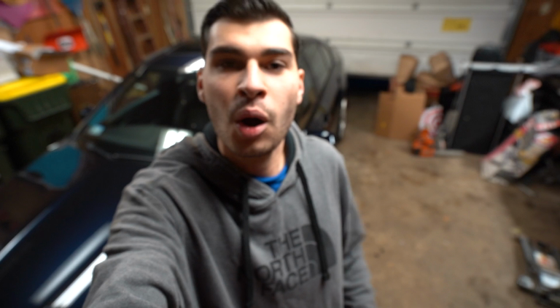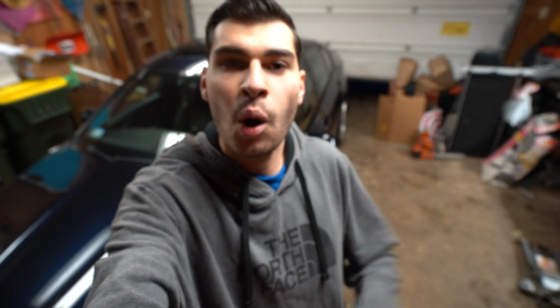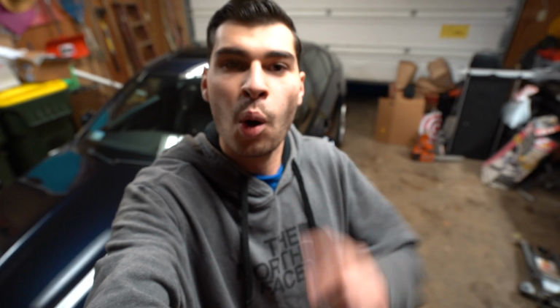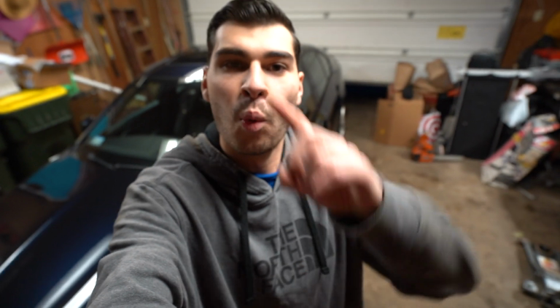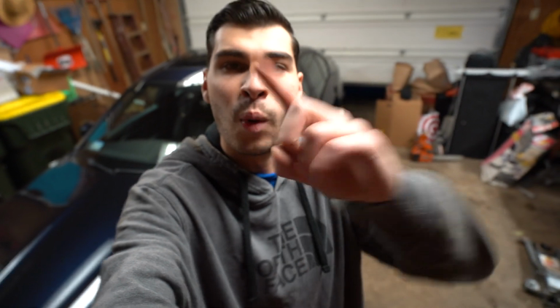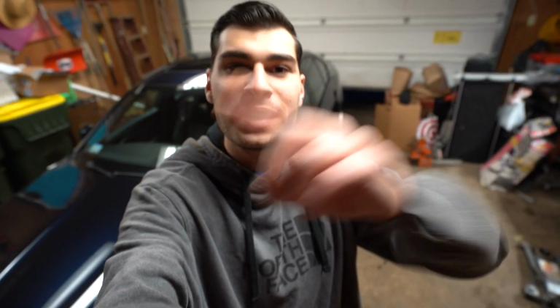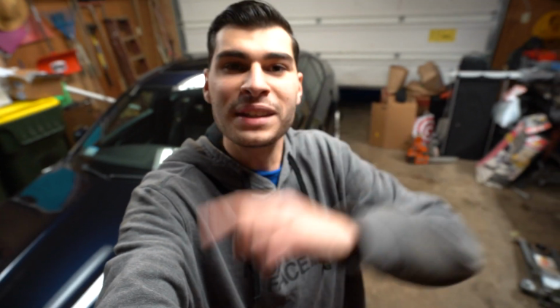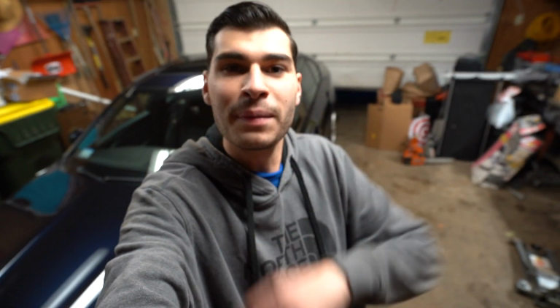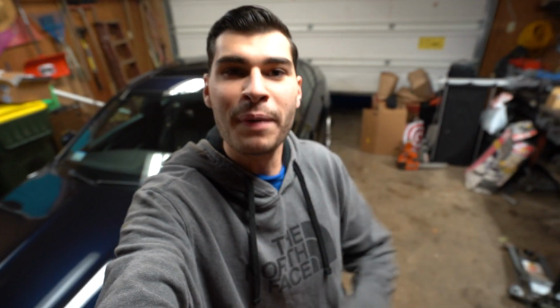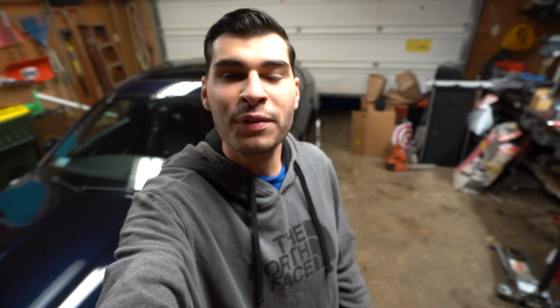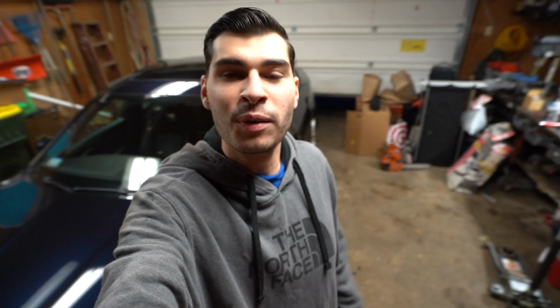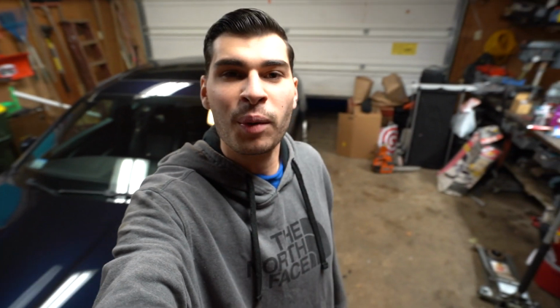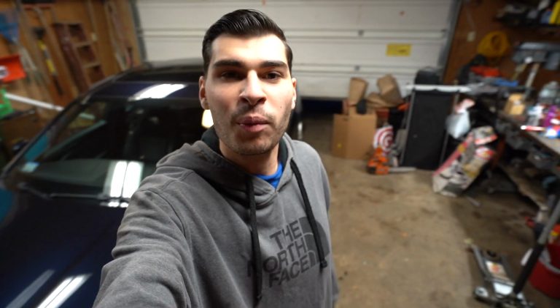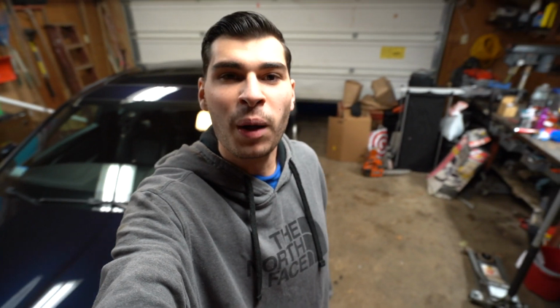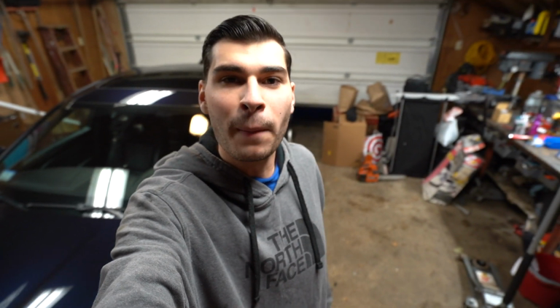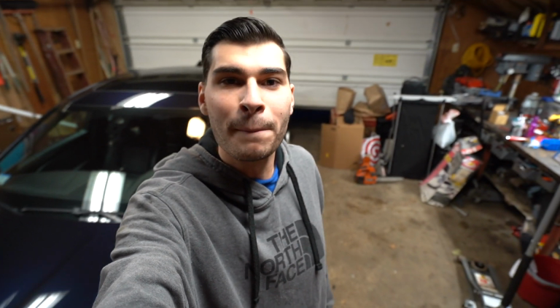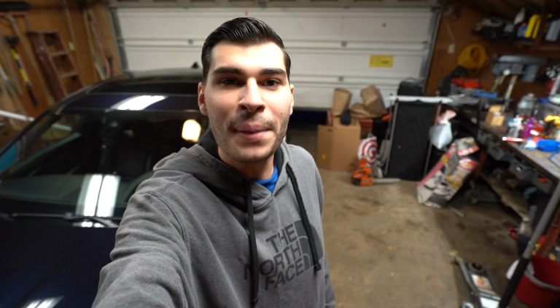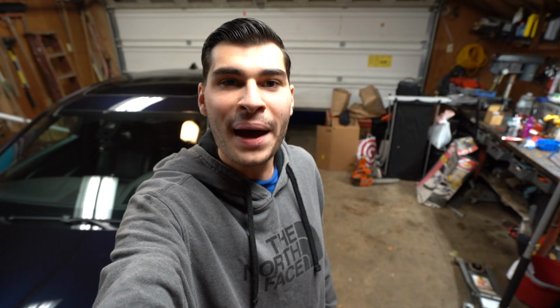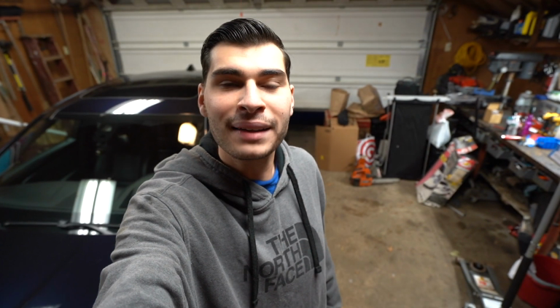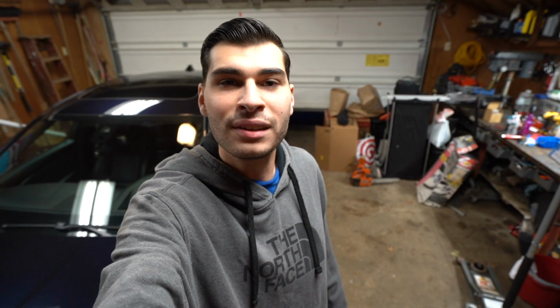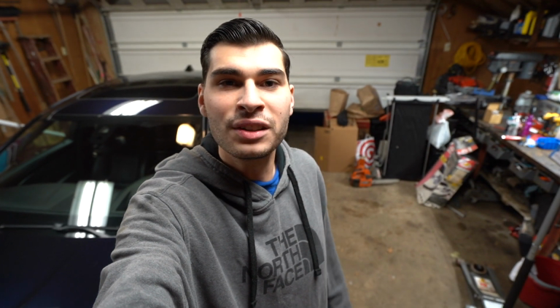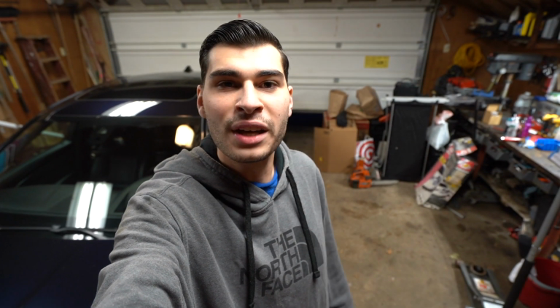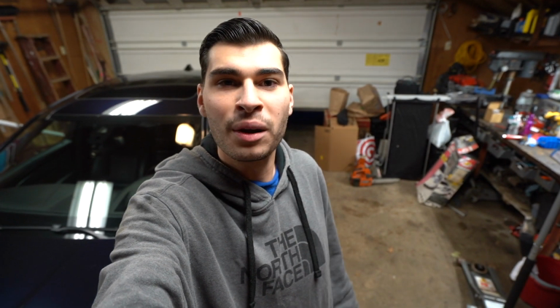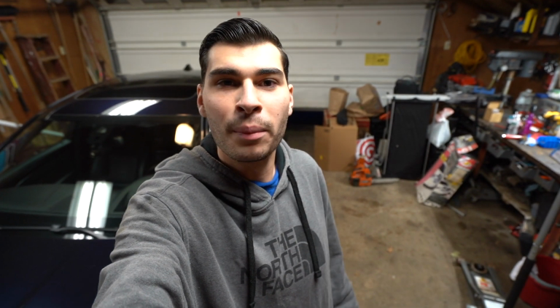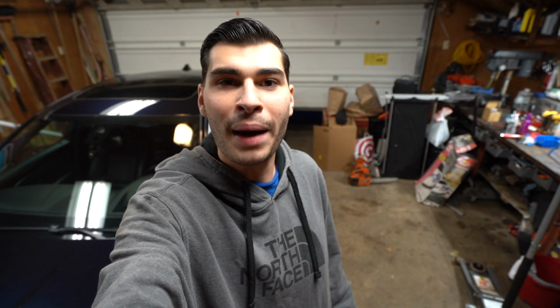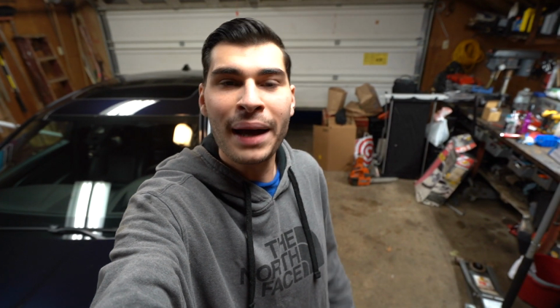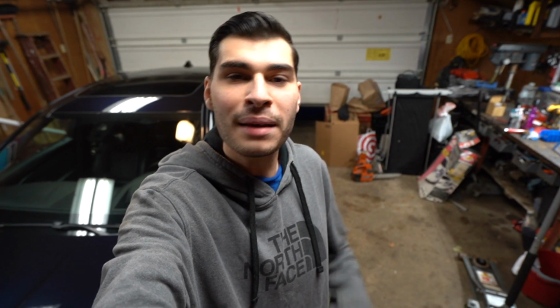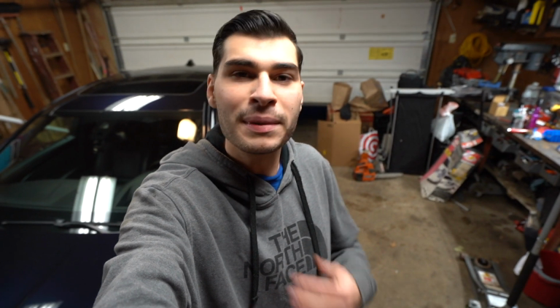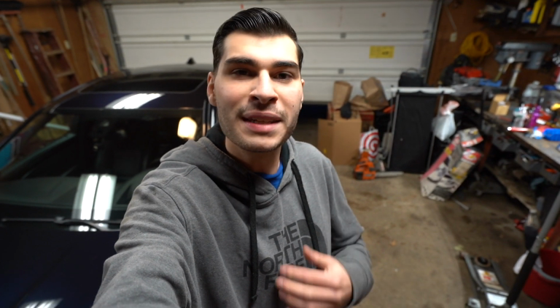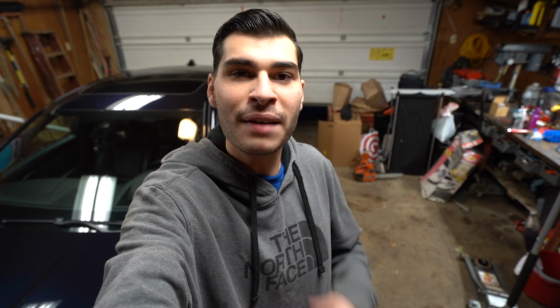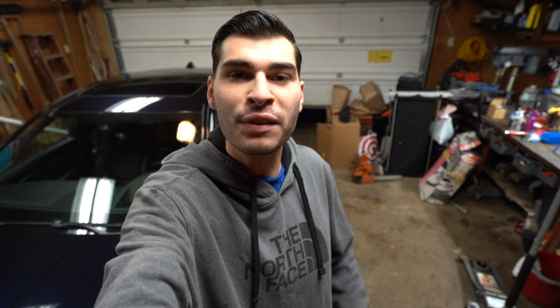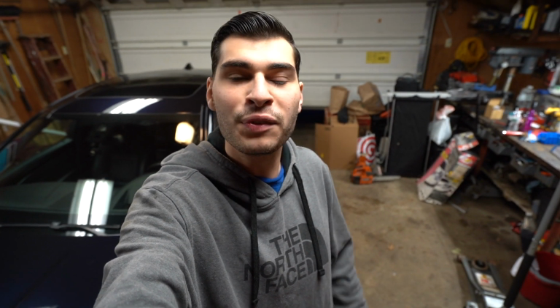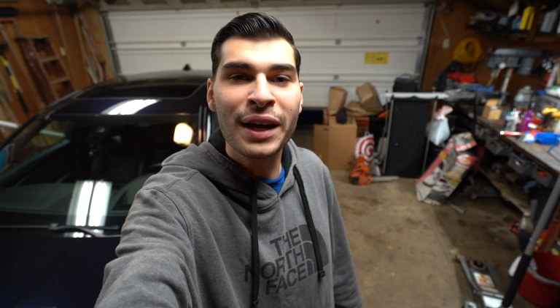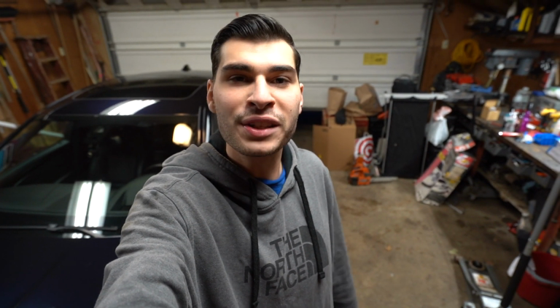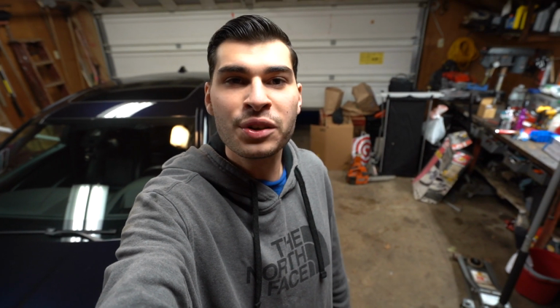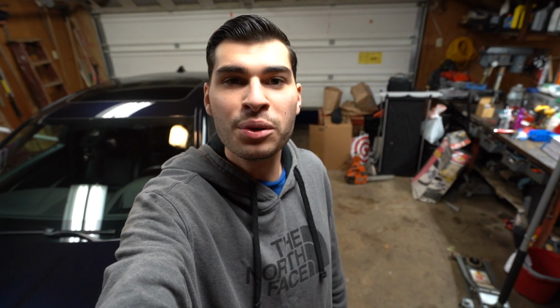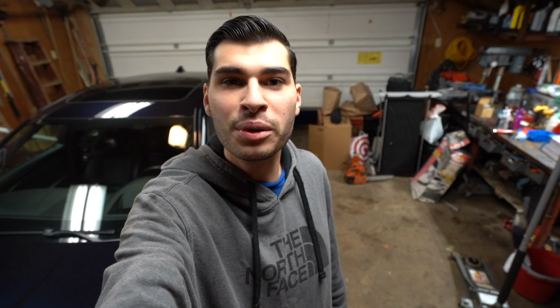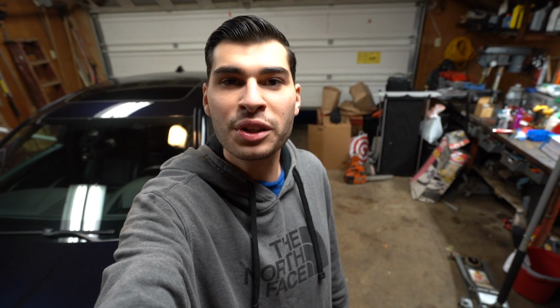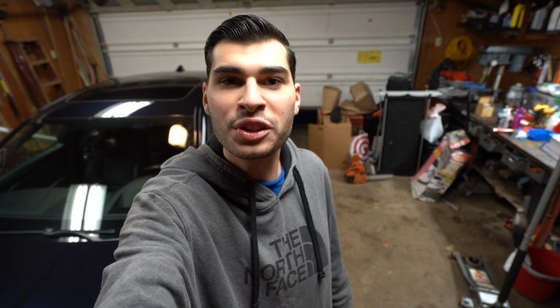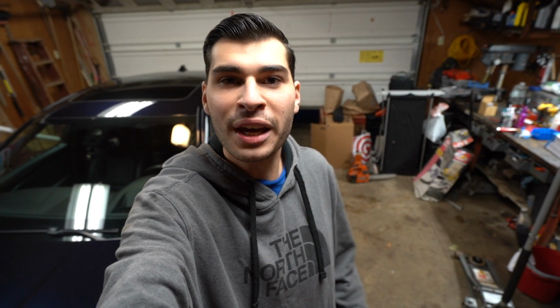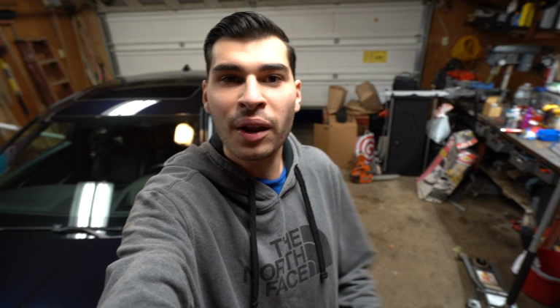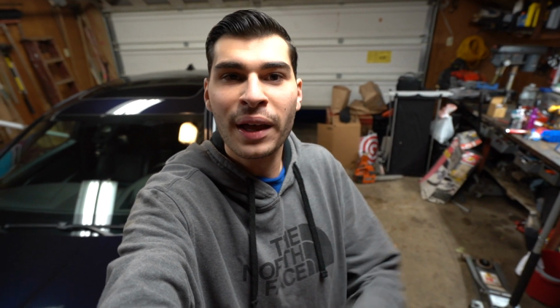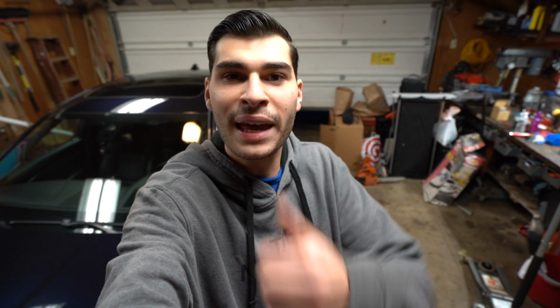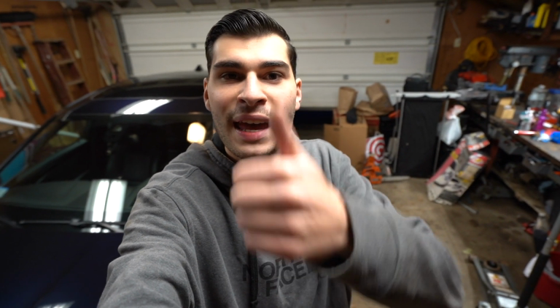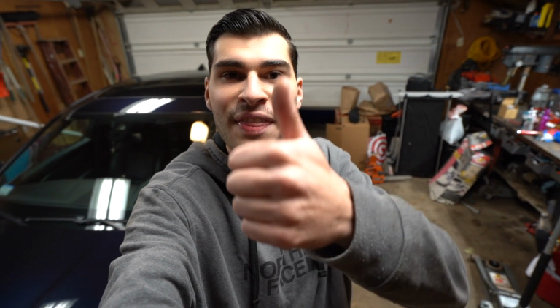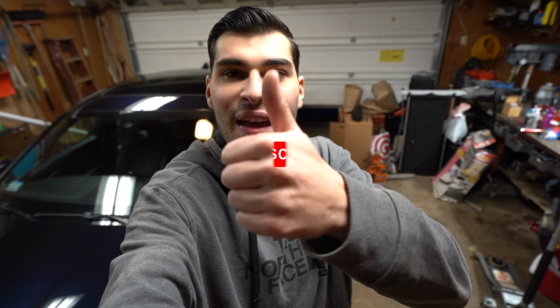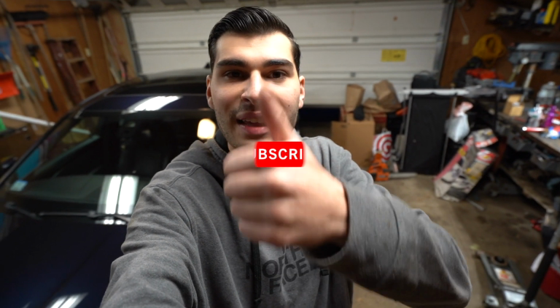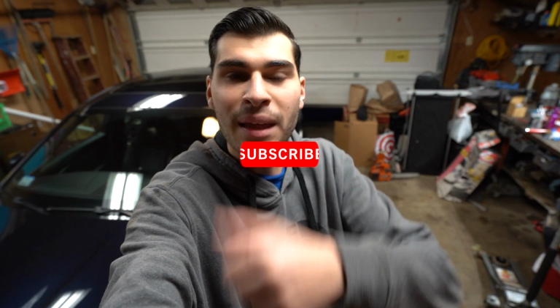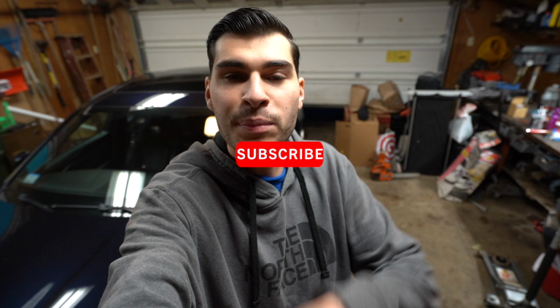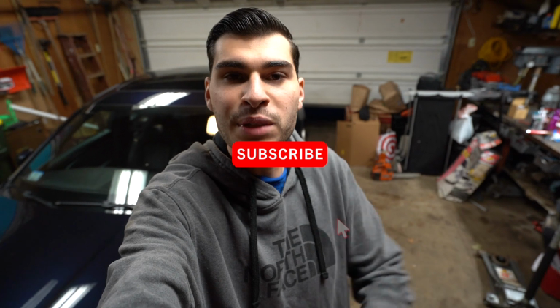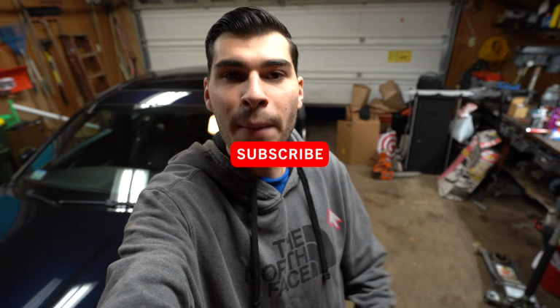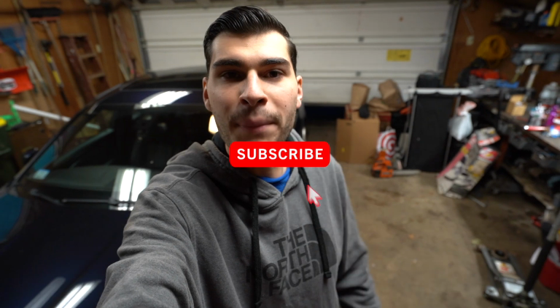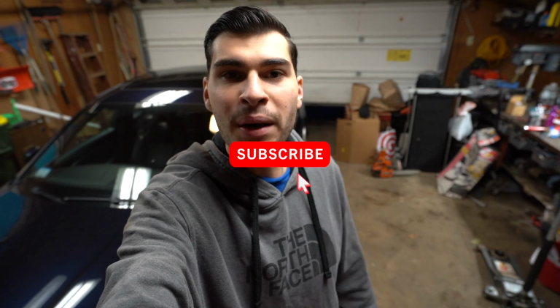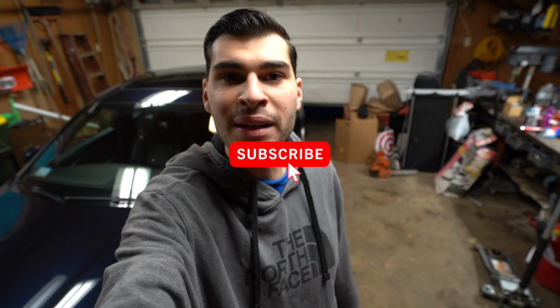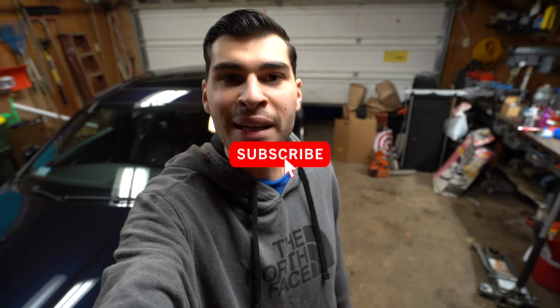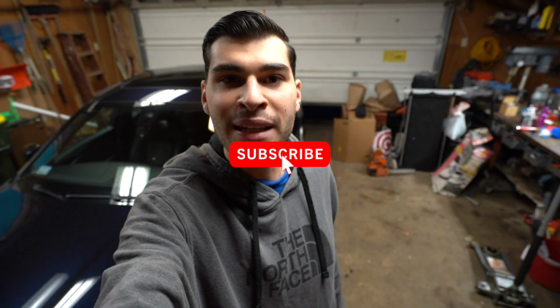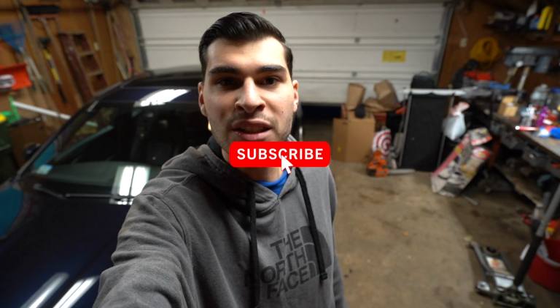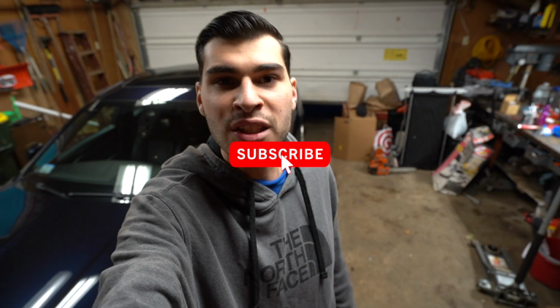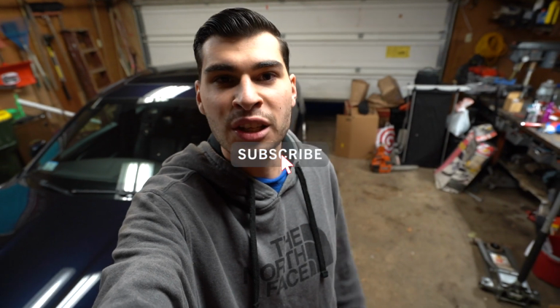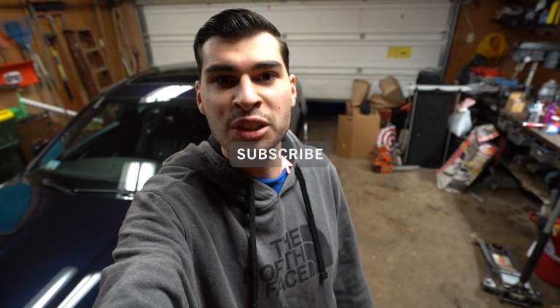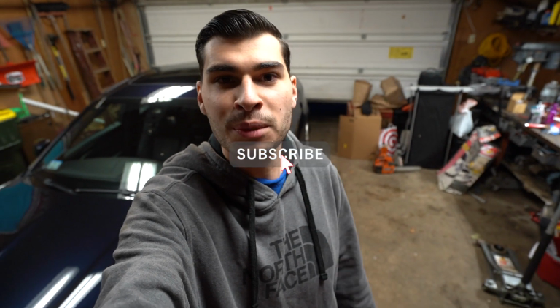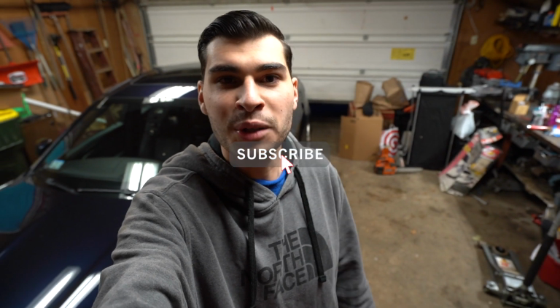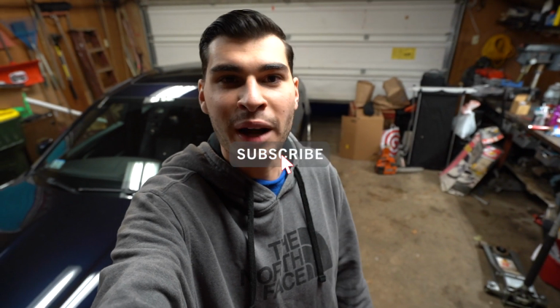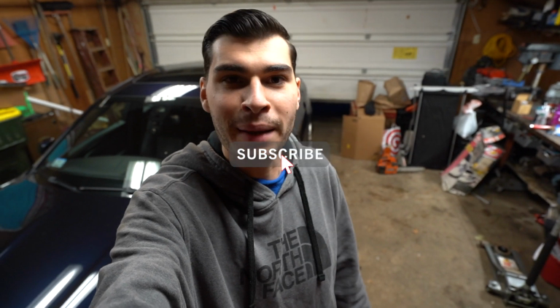What is up everyone? Welcome back to the channel. My name is Evan. If you guys are new to the channel, hit that thumbs up button and consider subscribing.